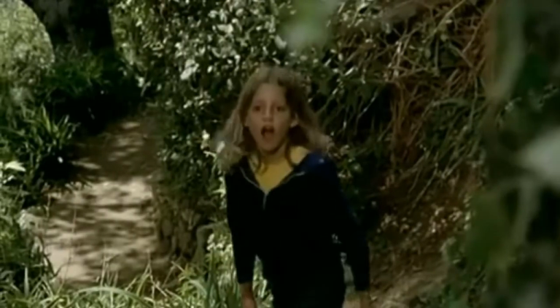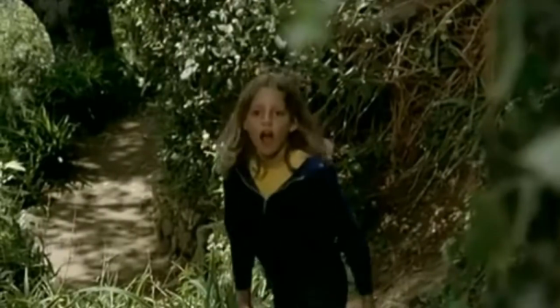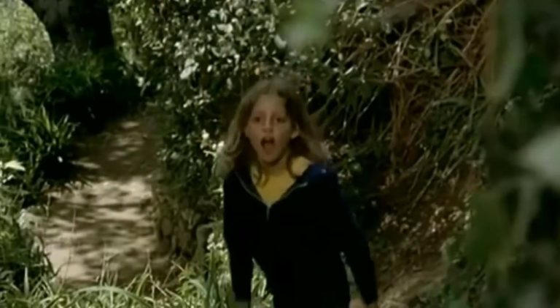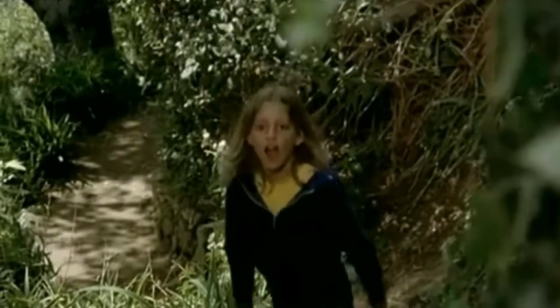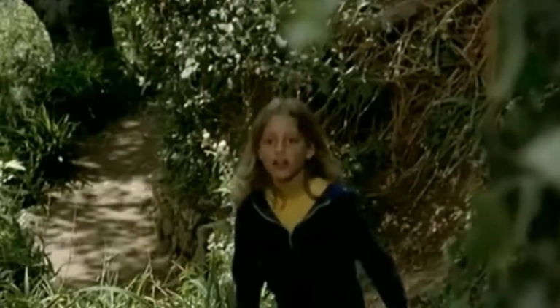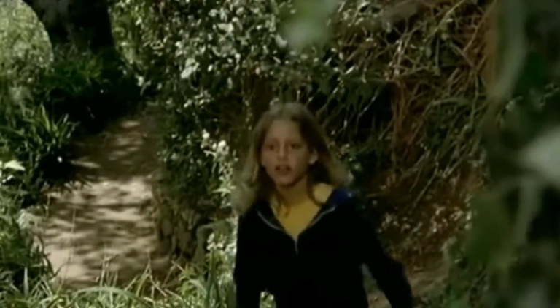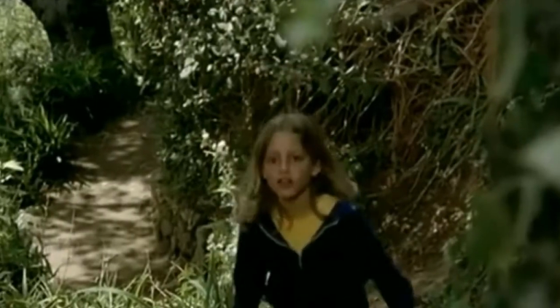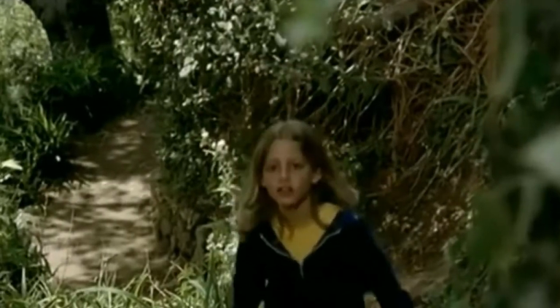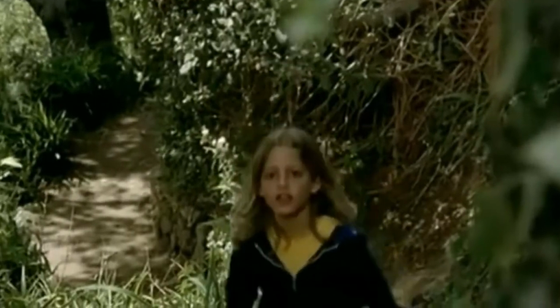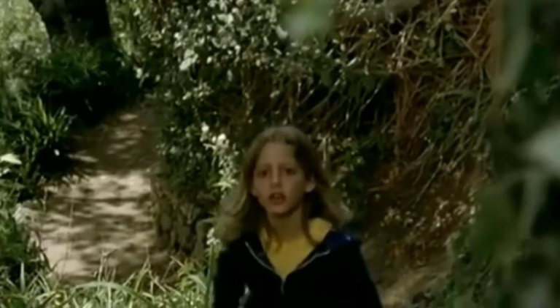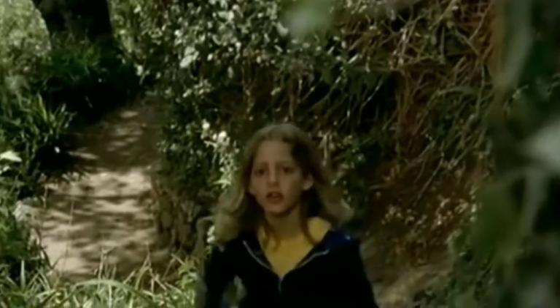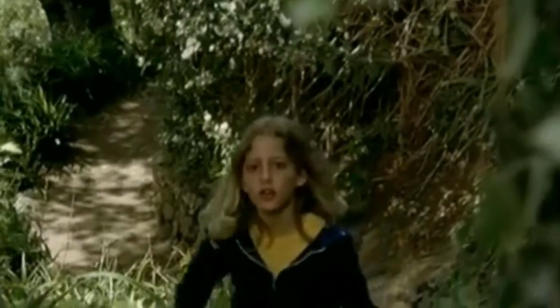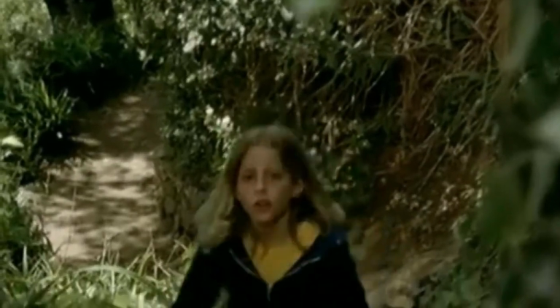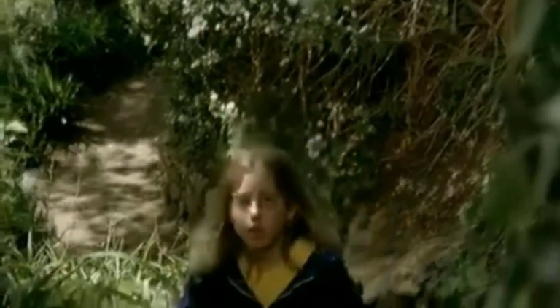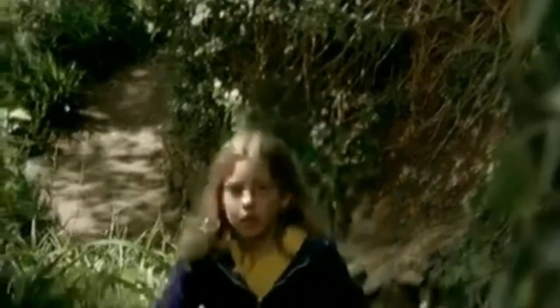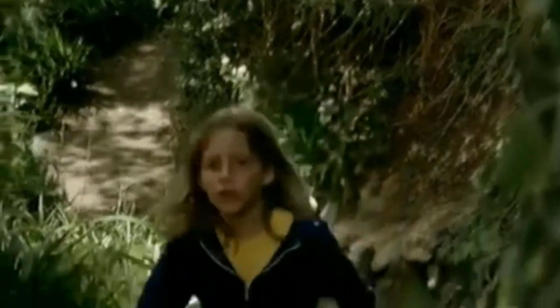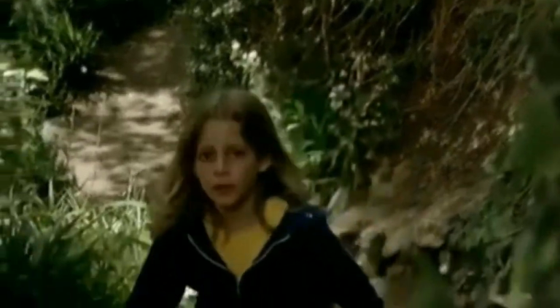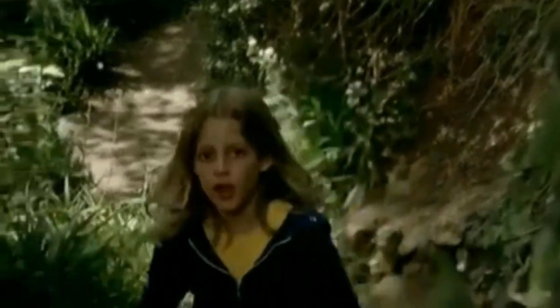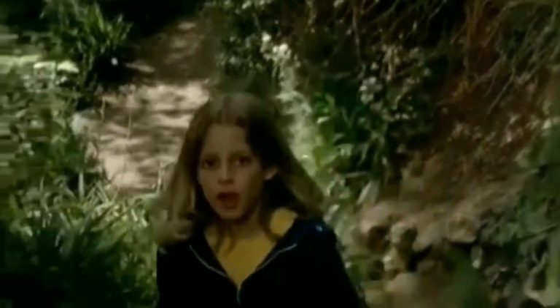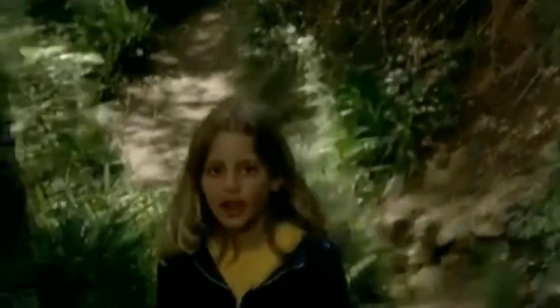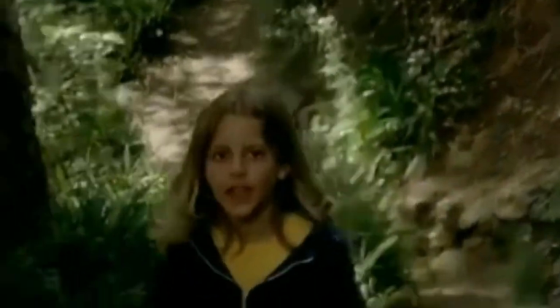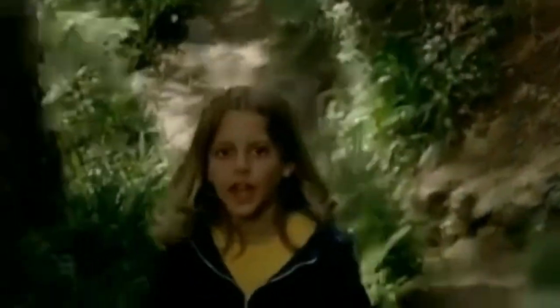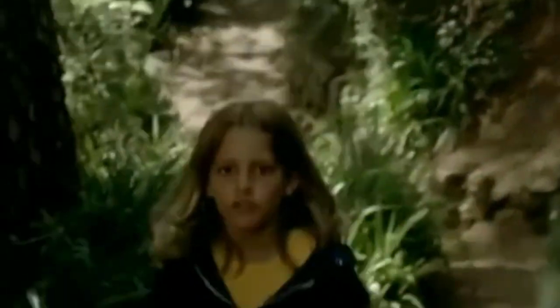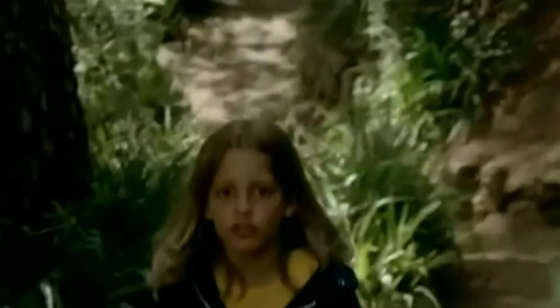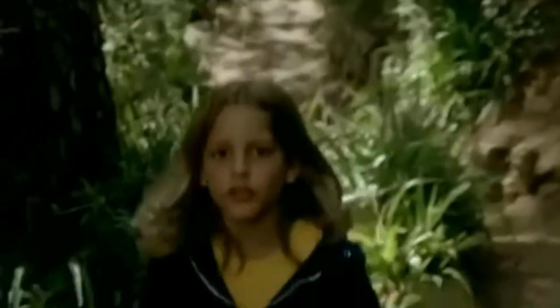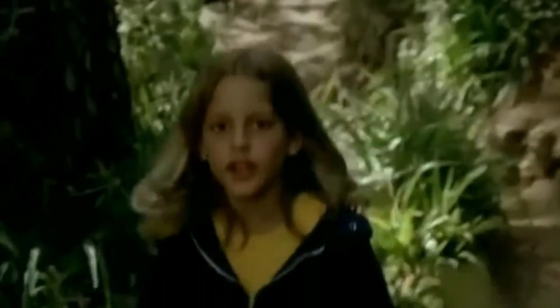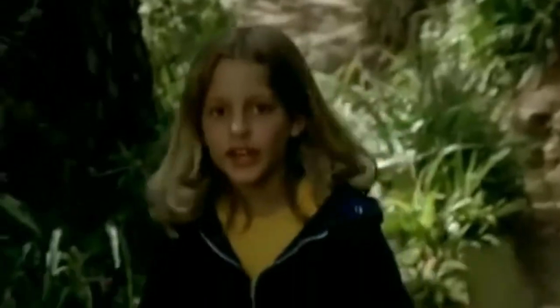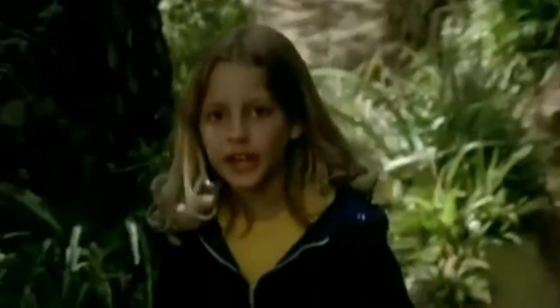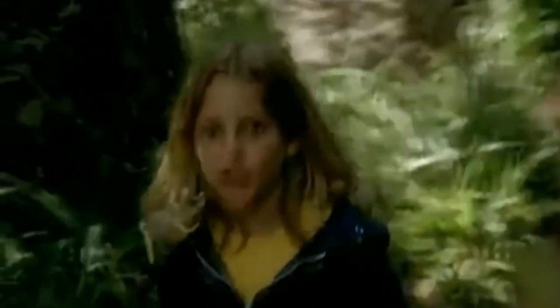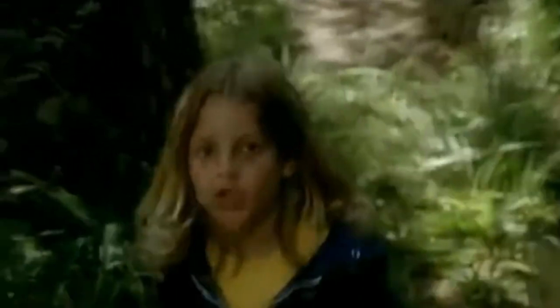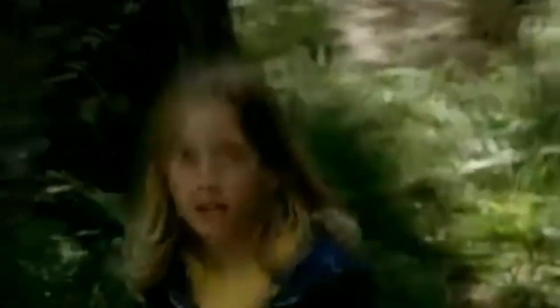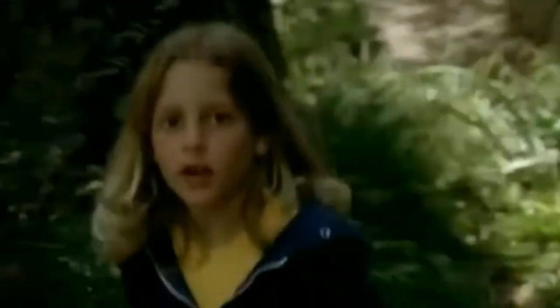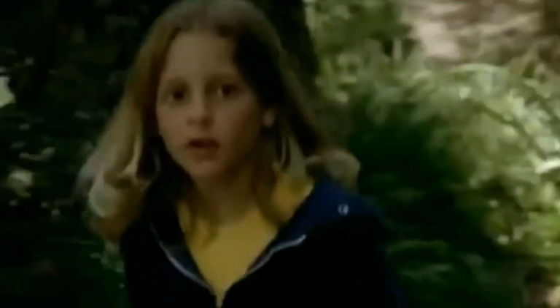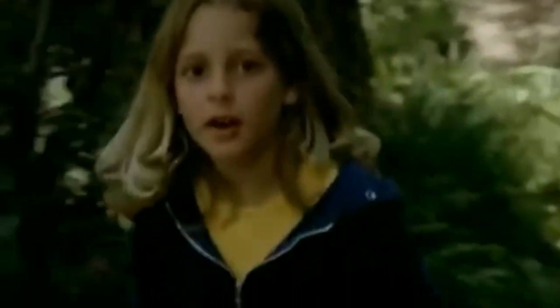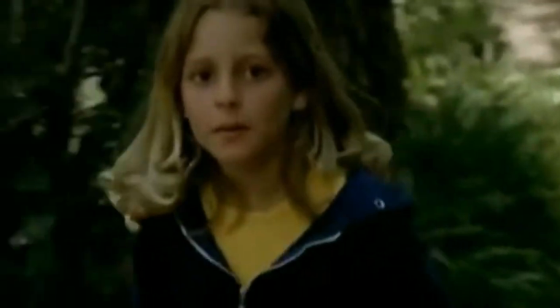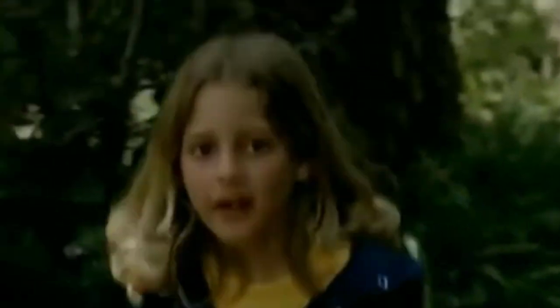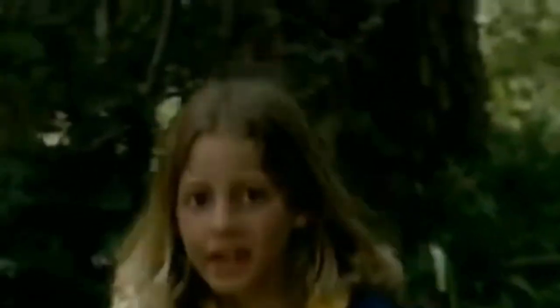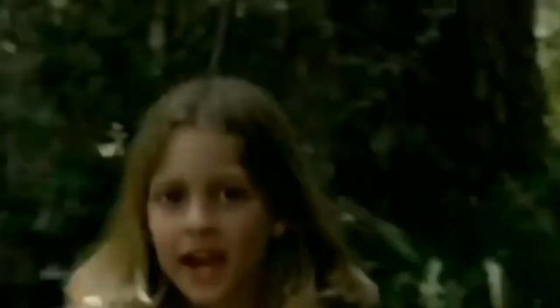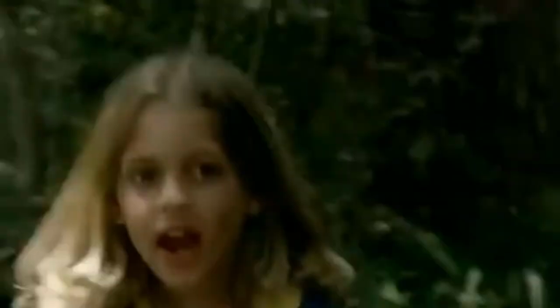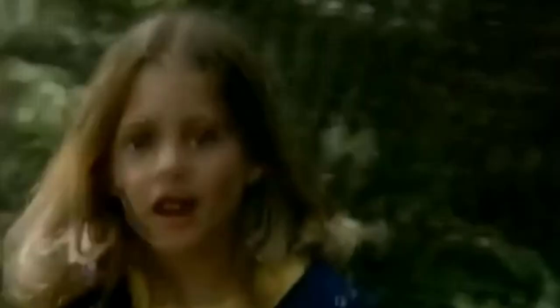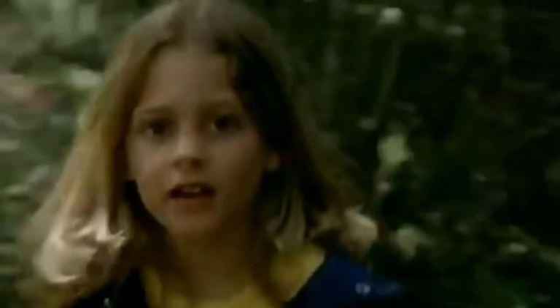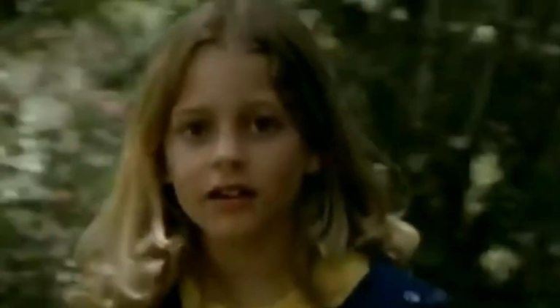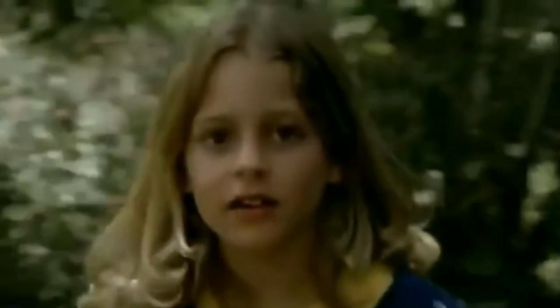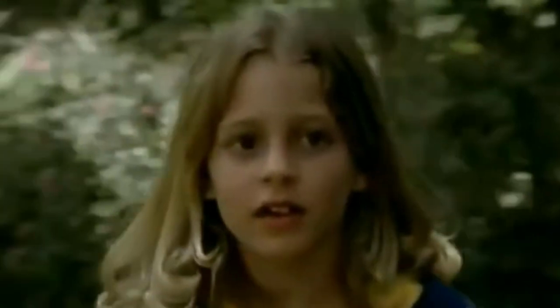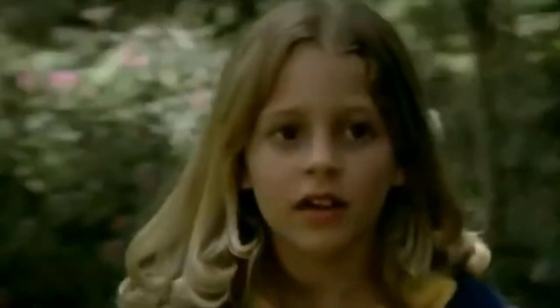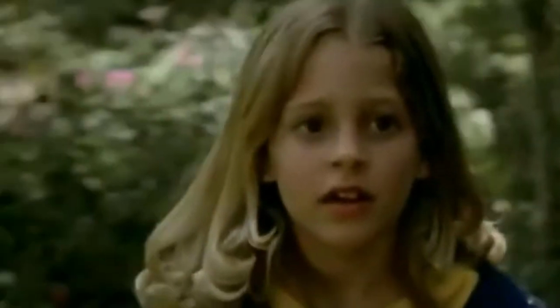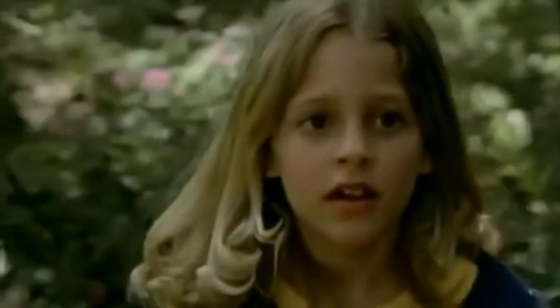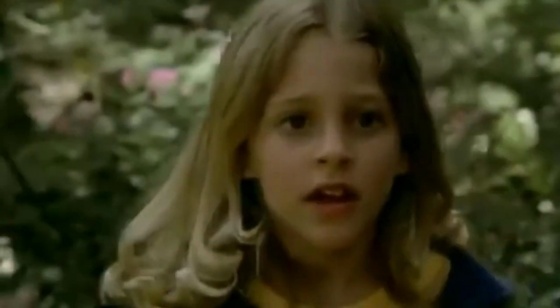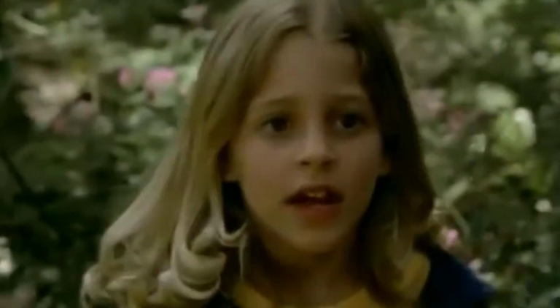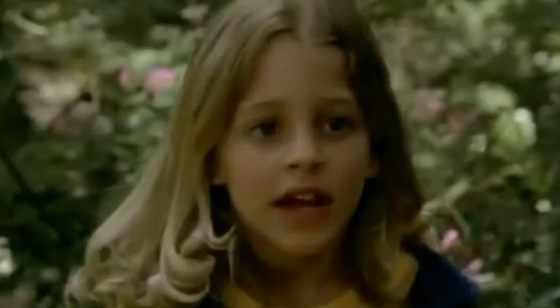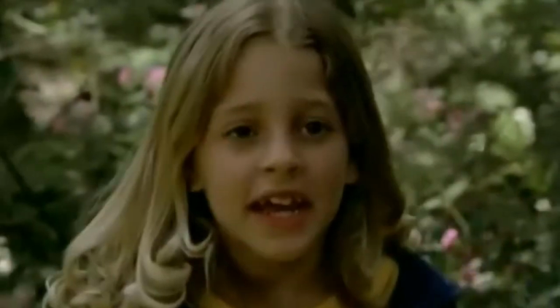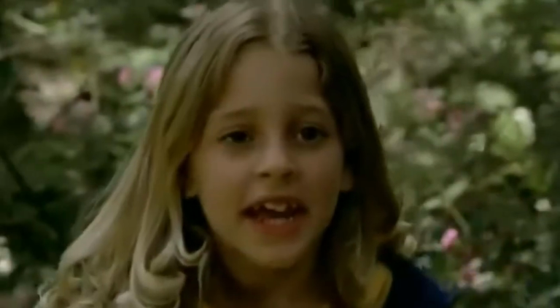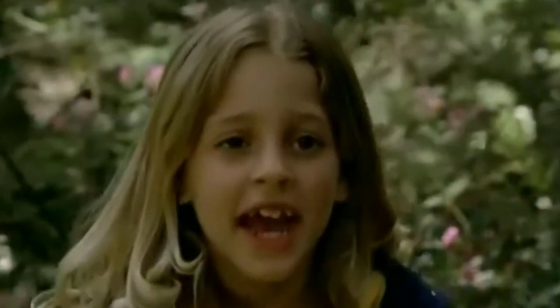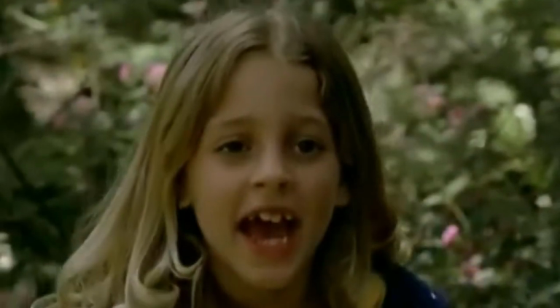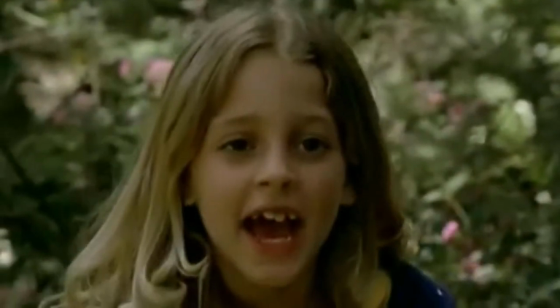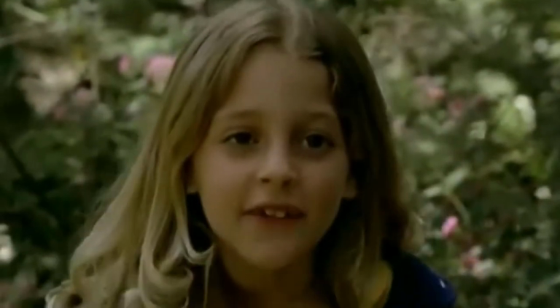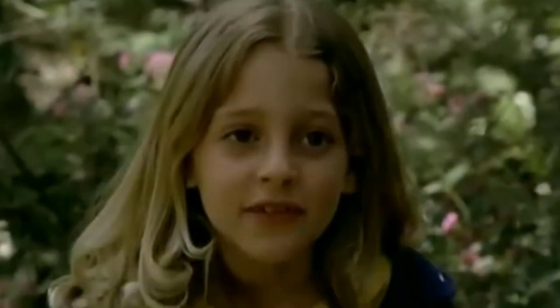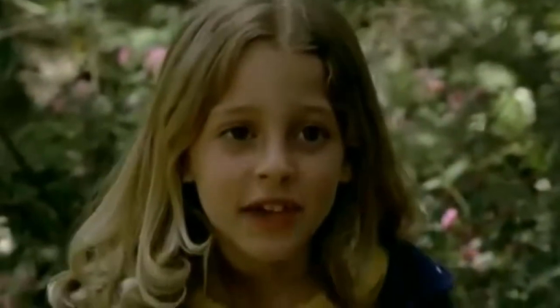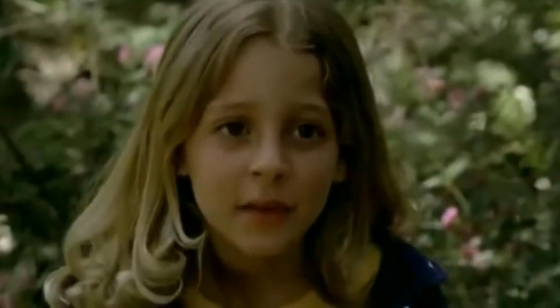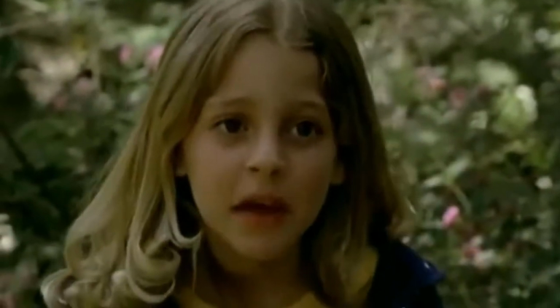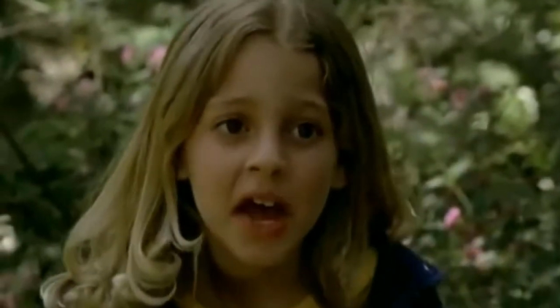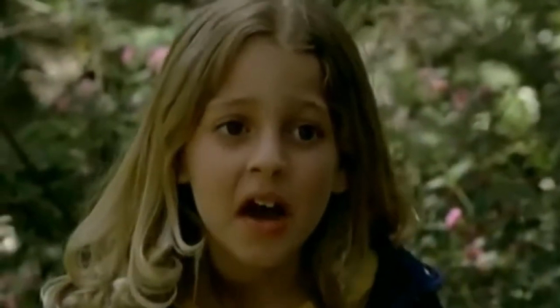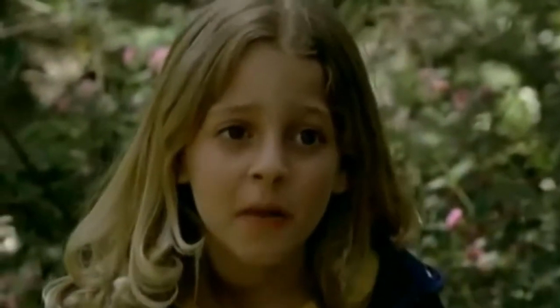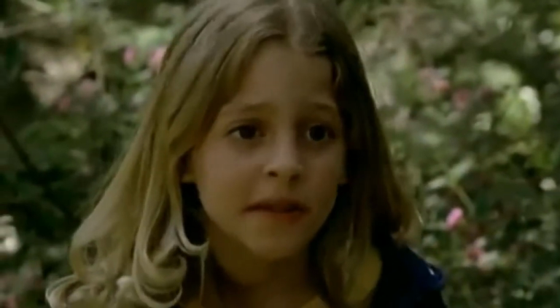I heard you. You're behind that tree. Now come on out. Now you have to come out.